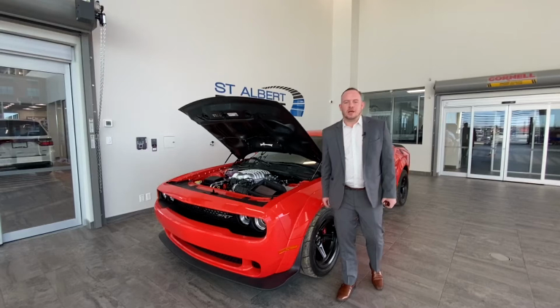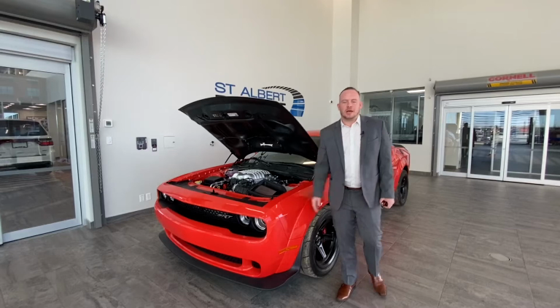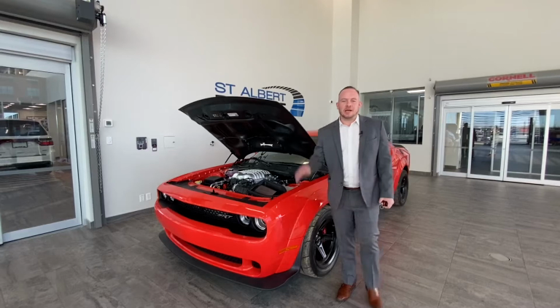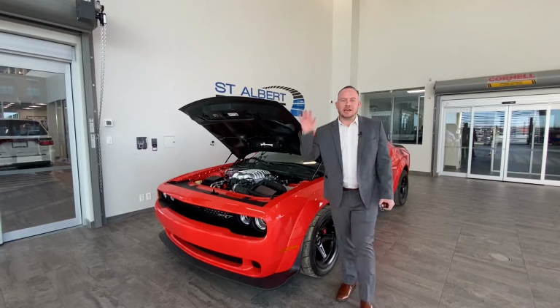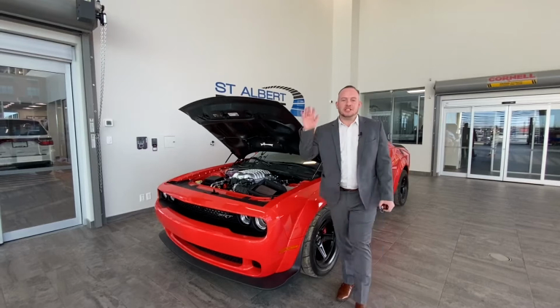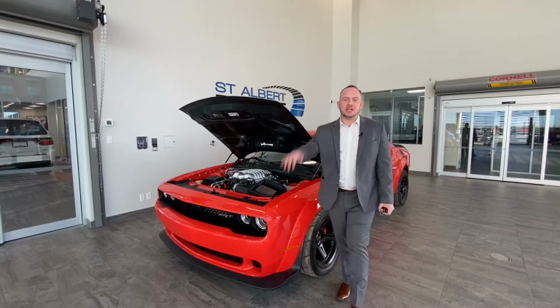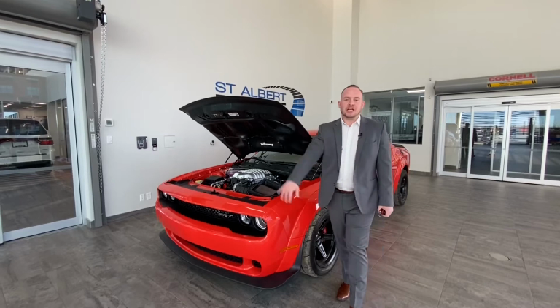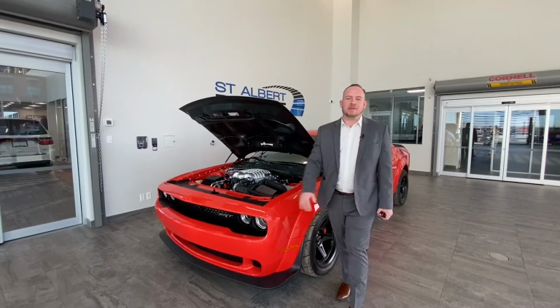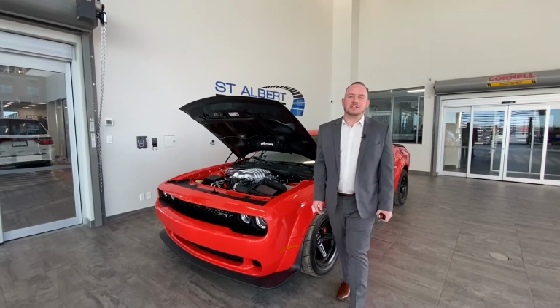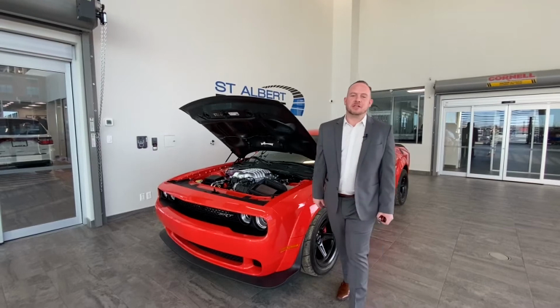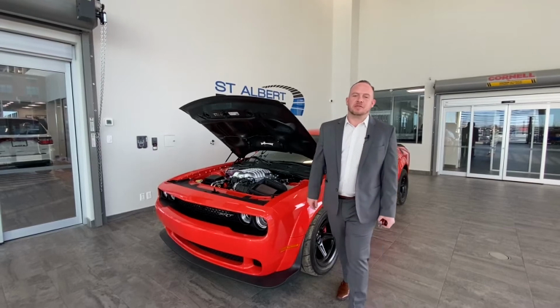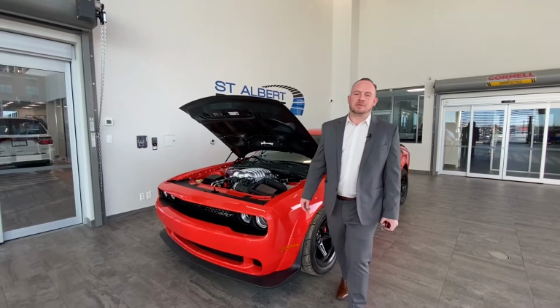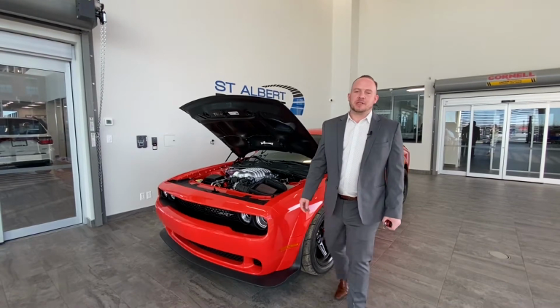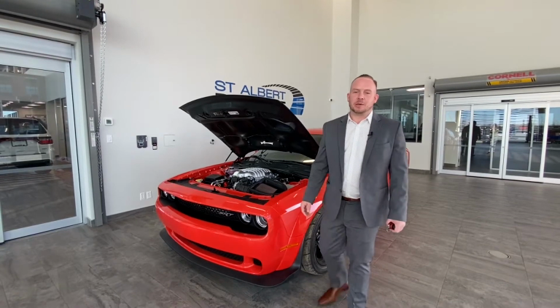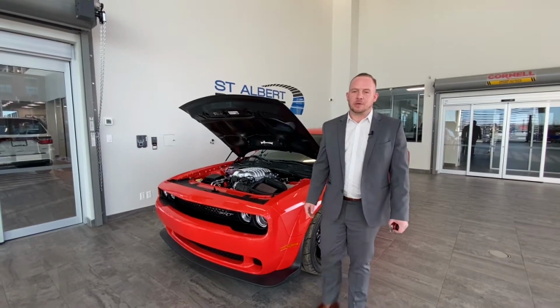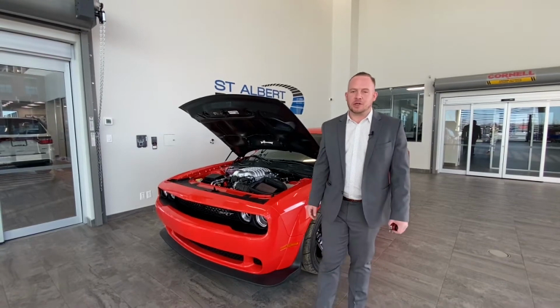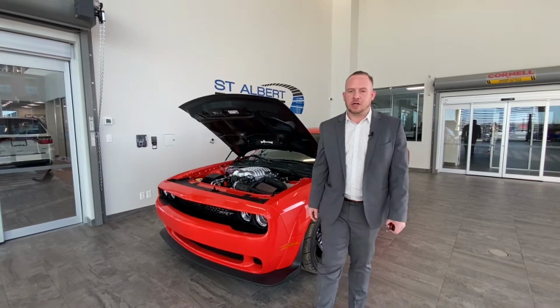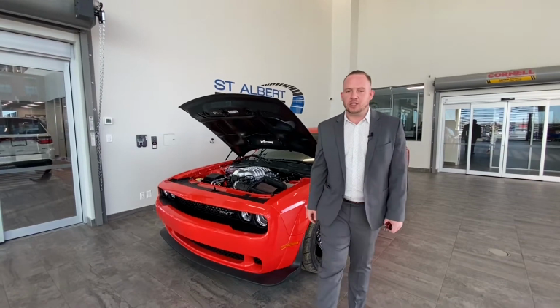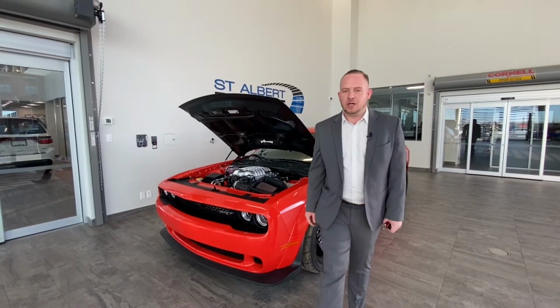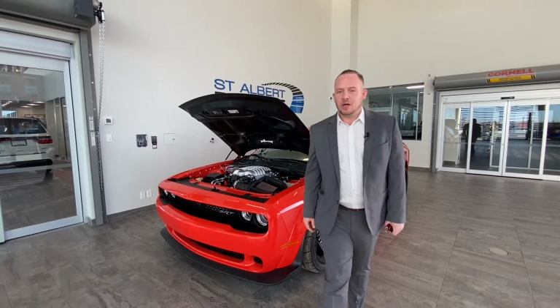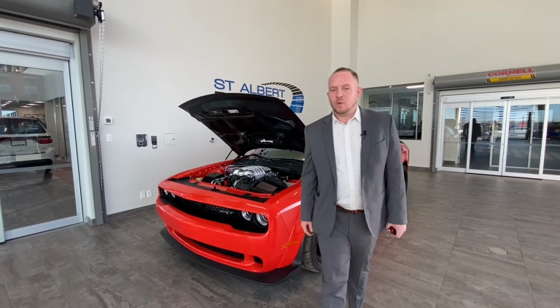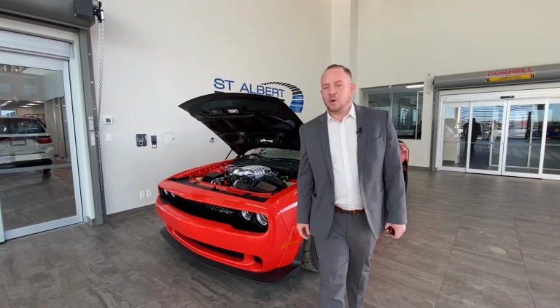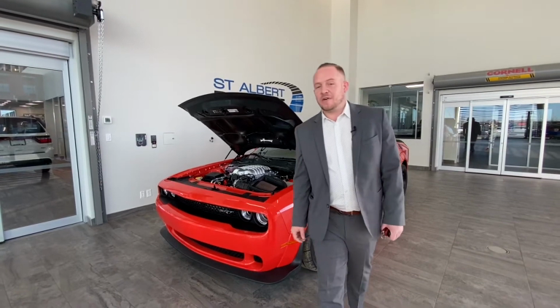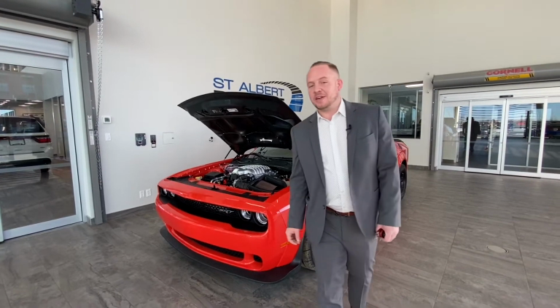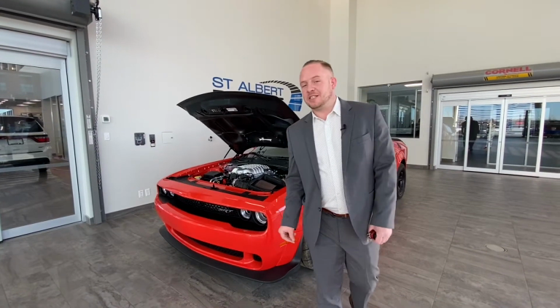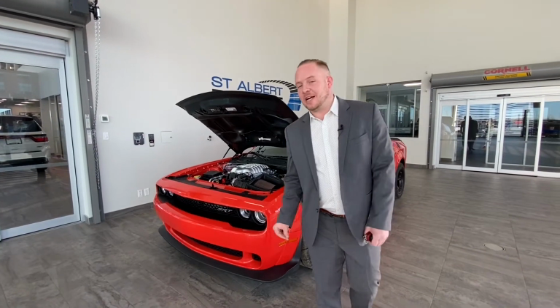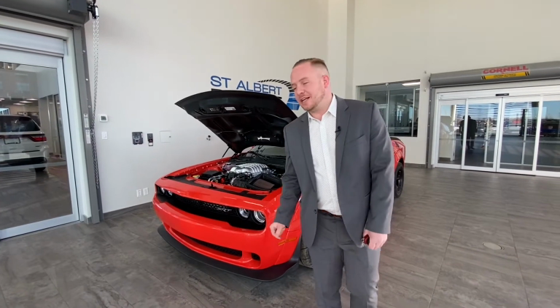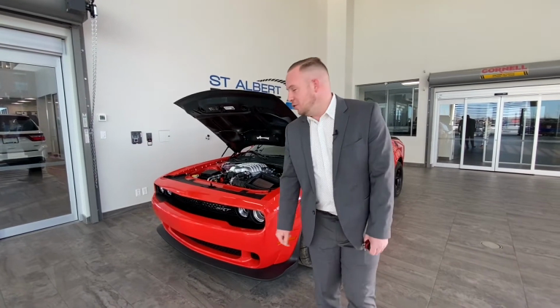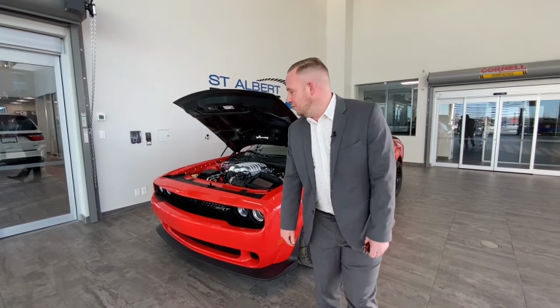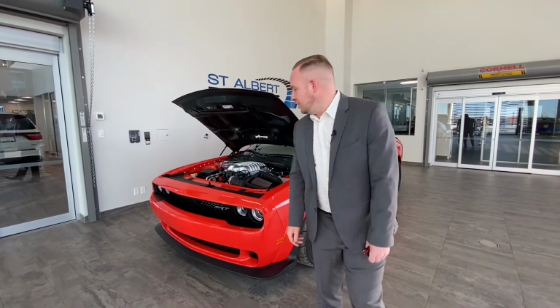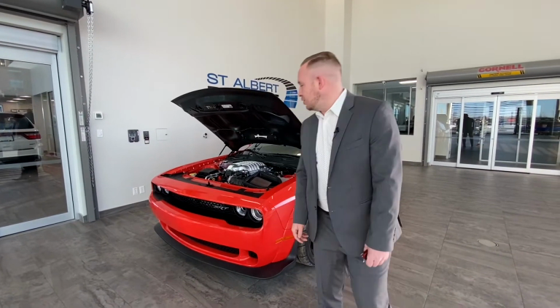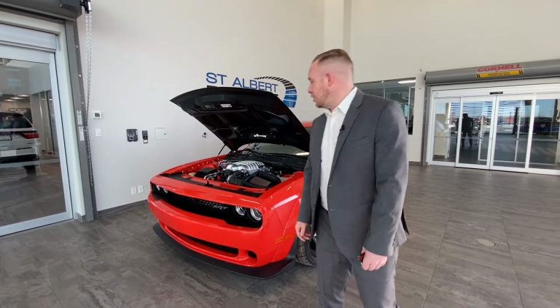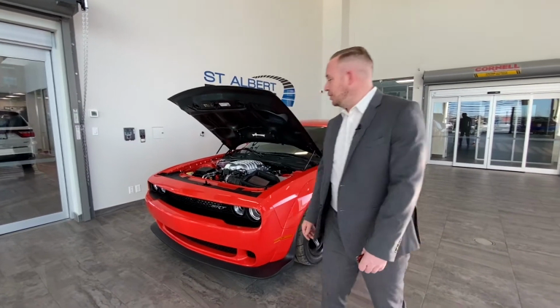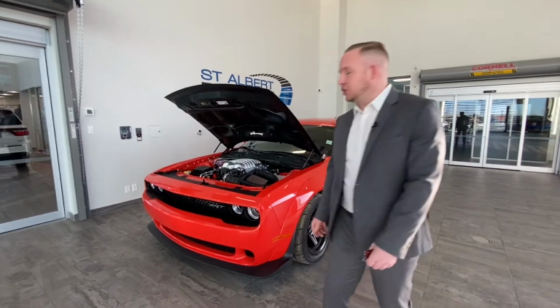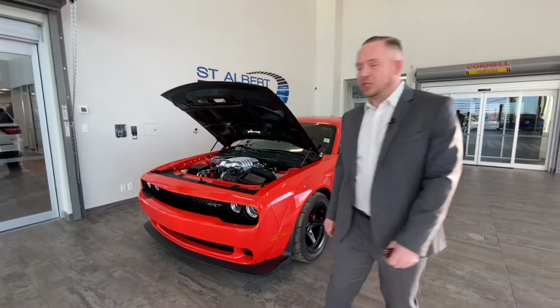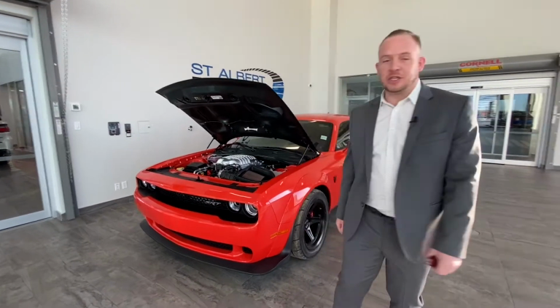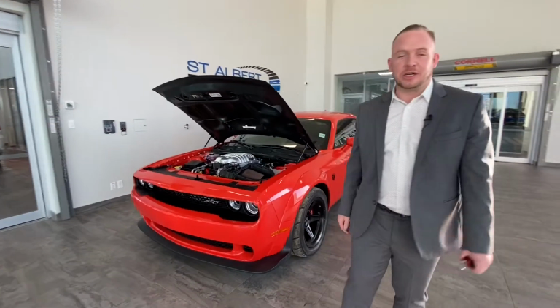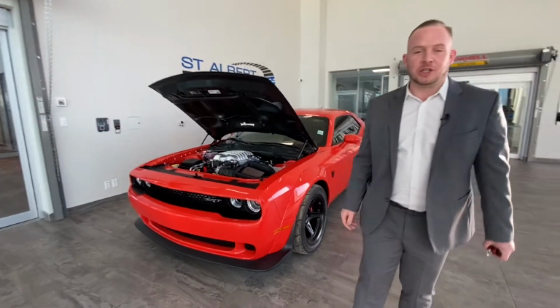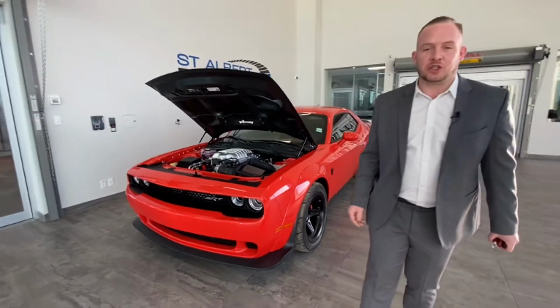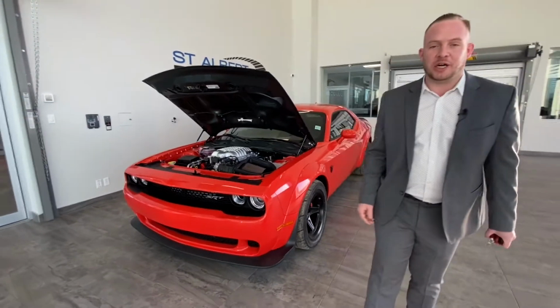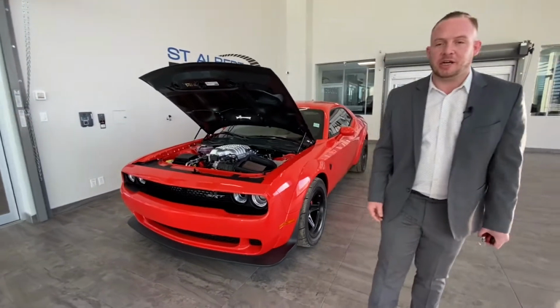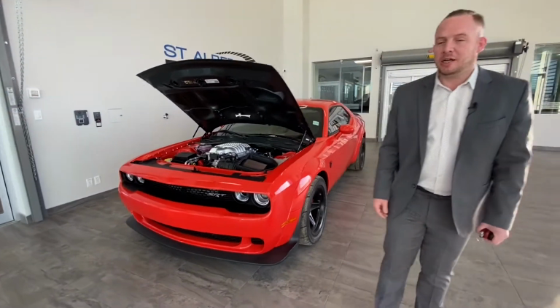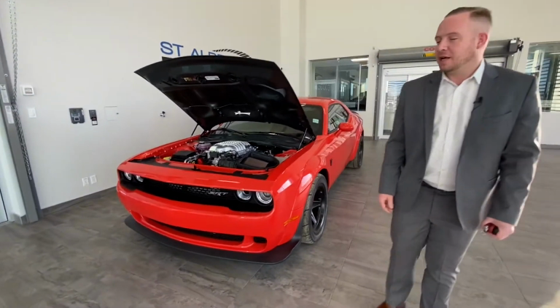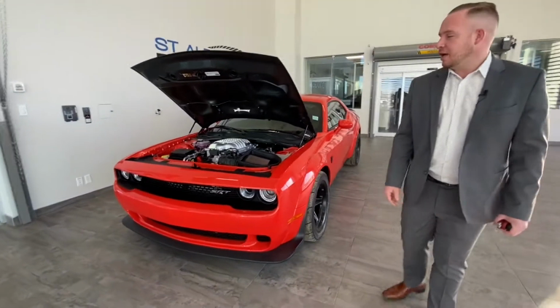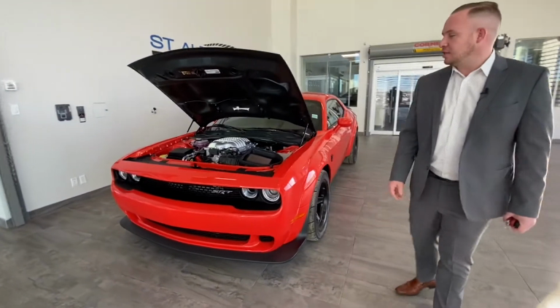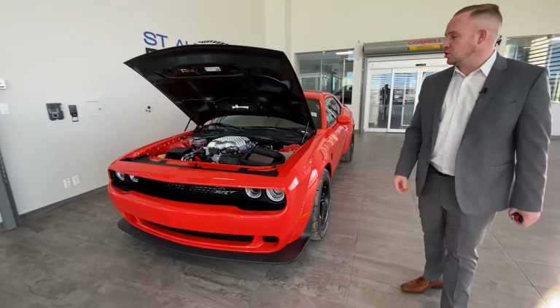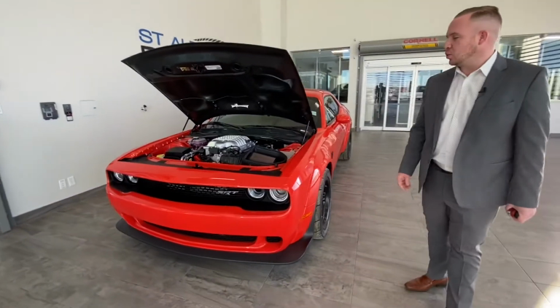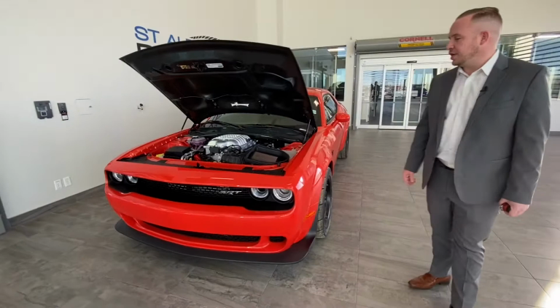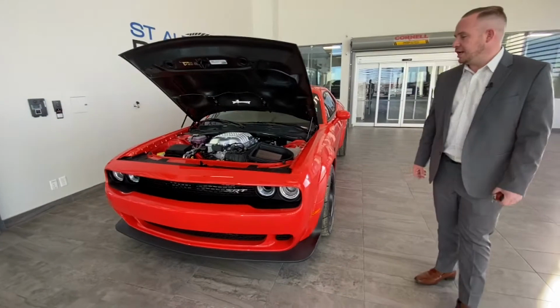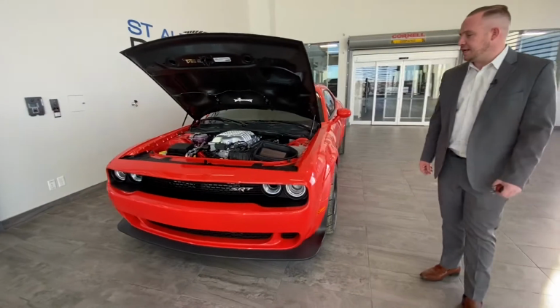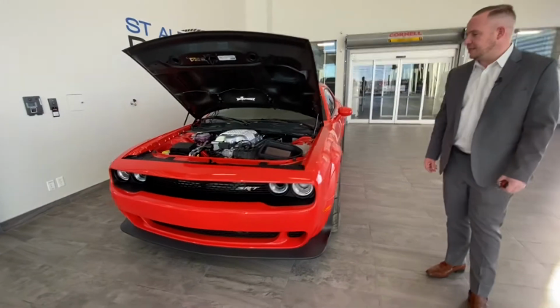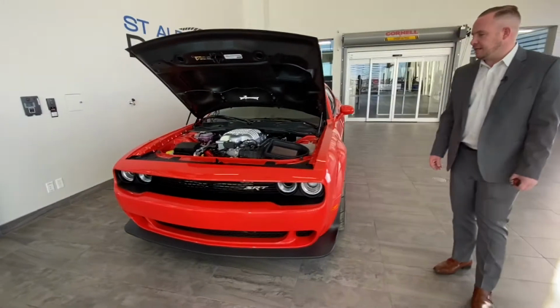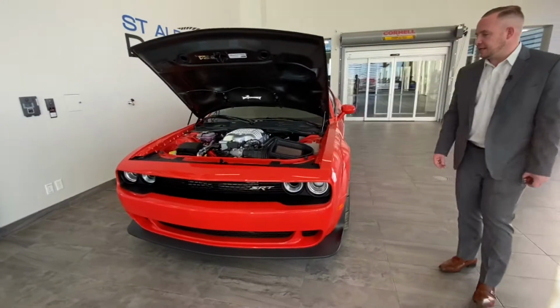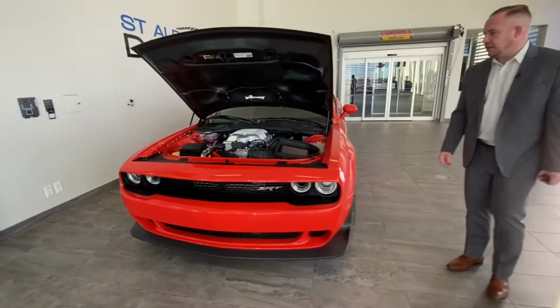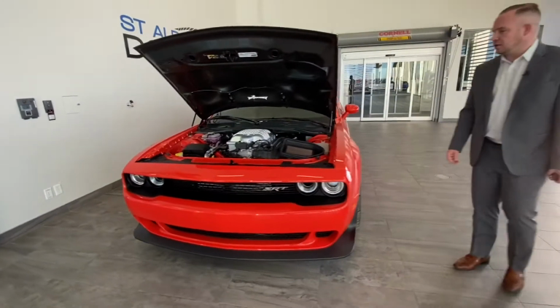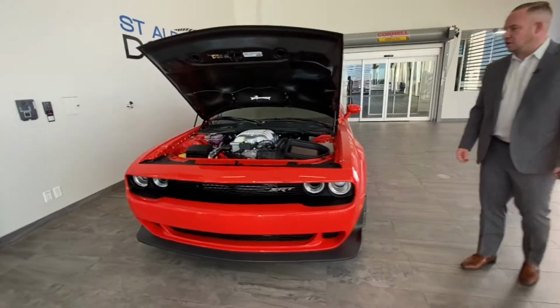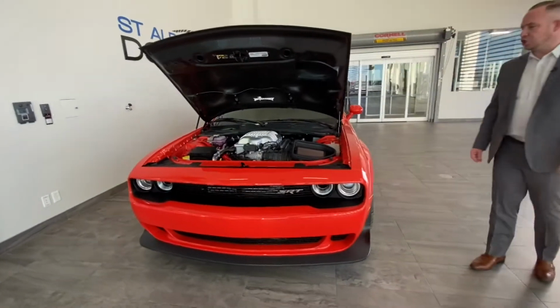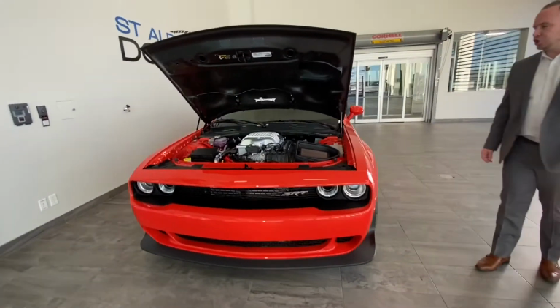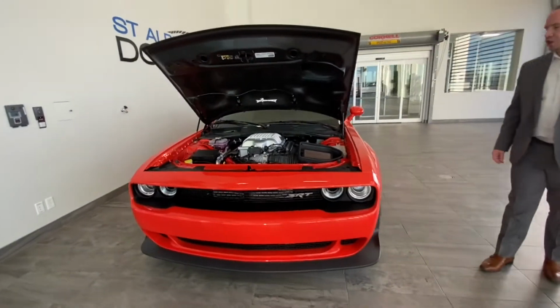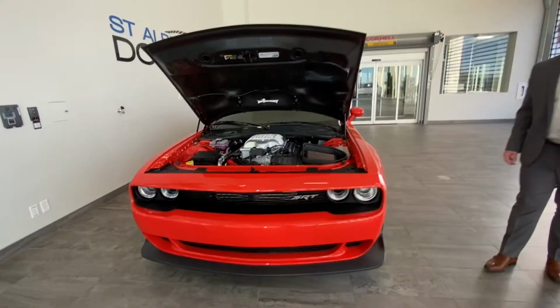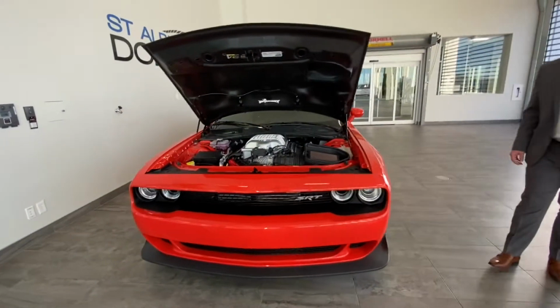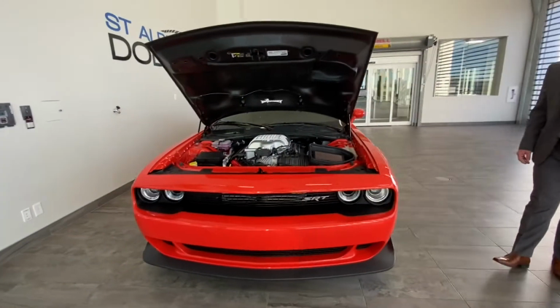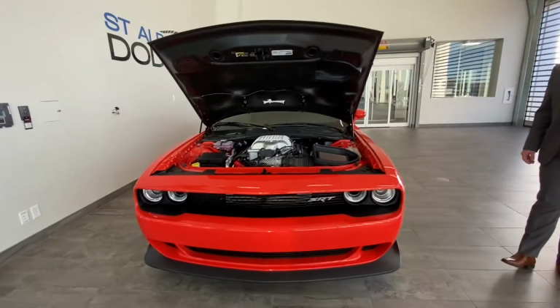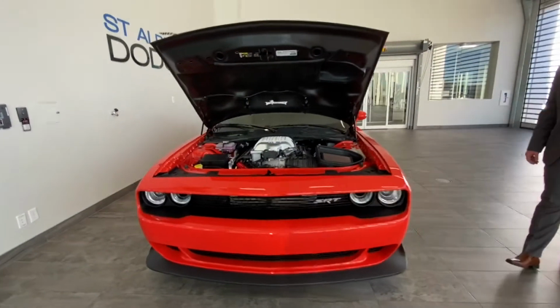Hey guys, Chad Davis here from St. Albert Dodge. We have an exciting new vehicle that we just took in on trade — it's a 2018 Dodge Challenger Demon.